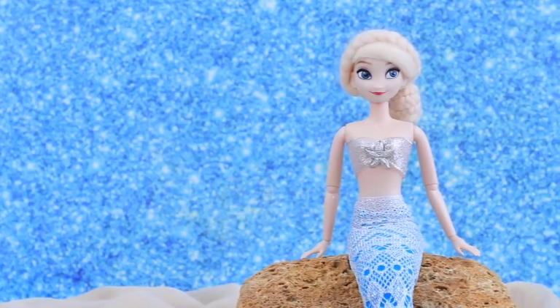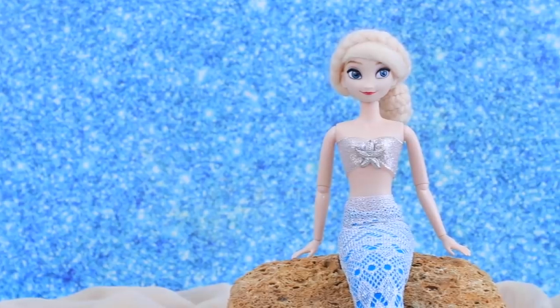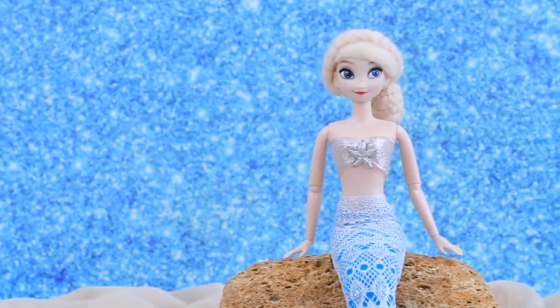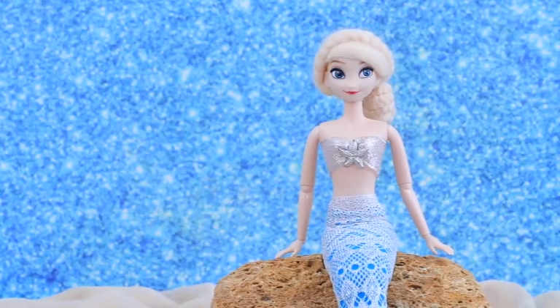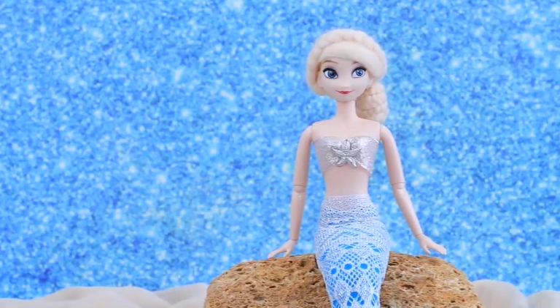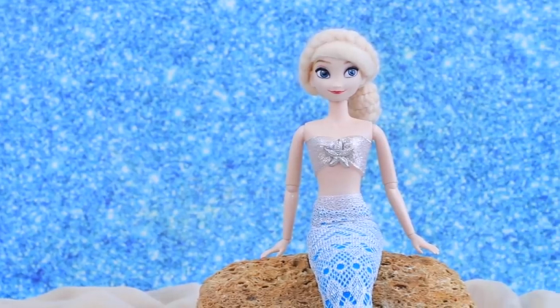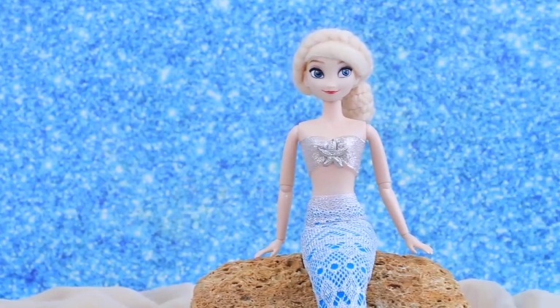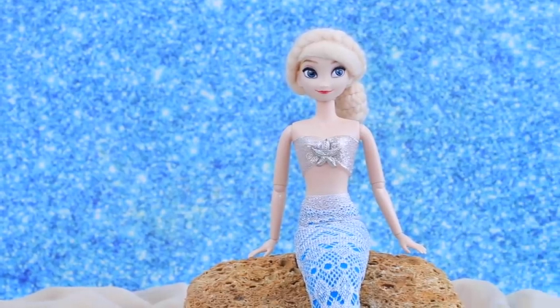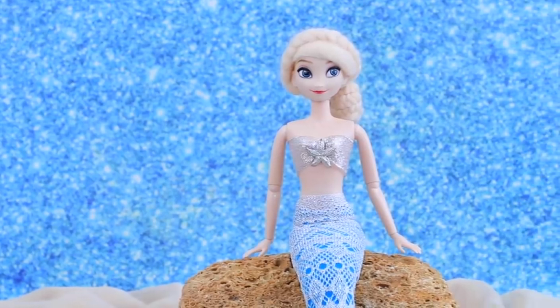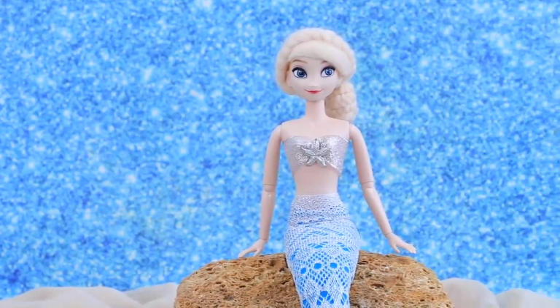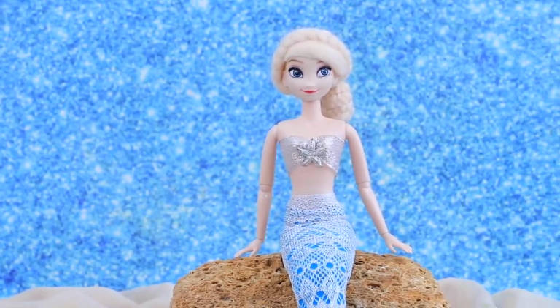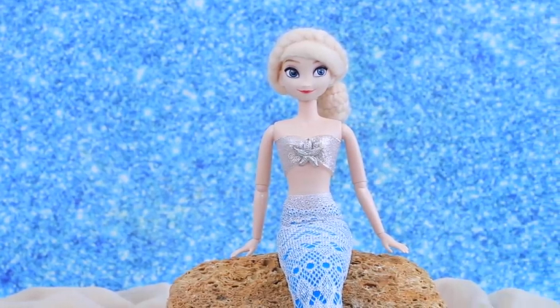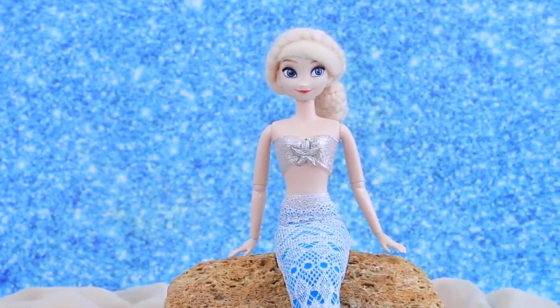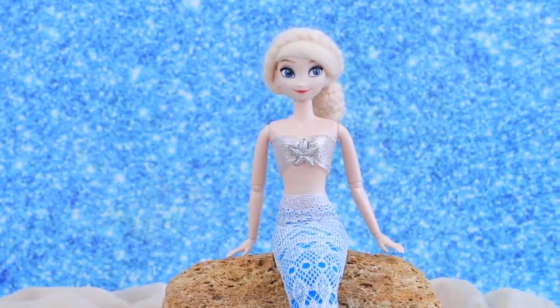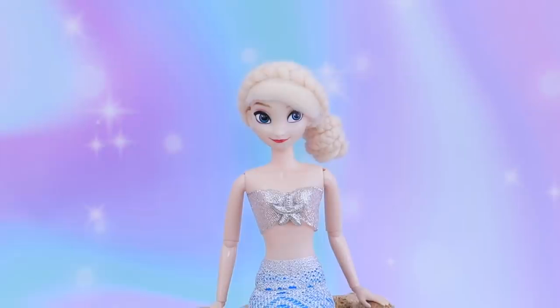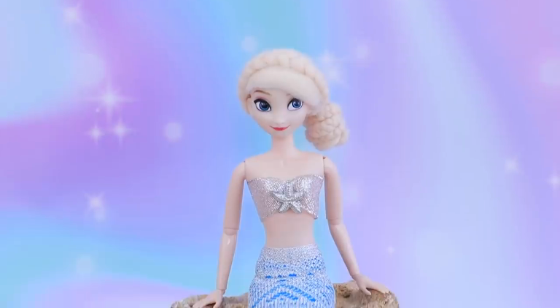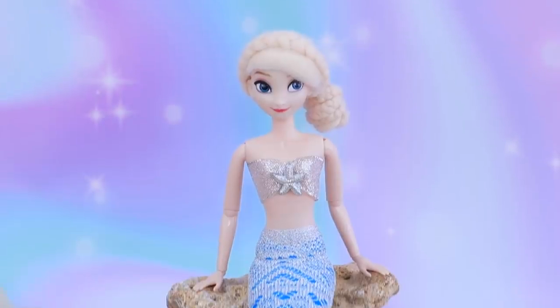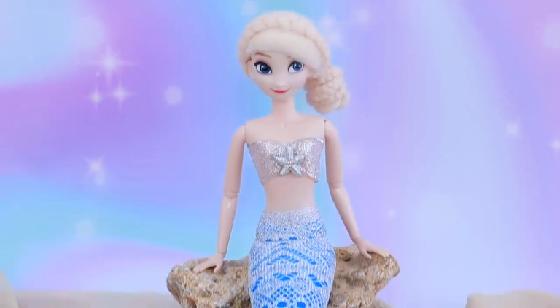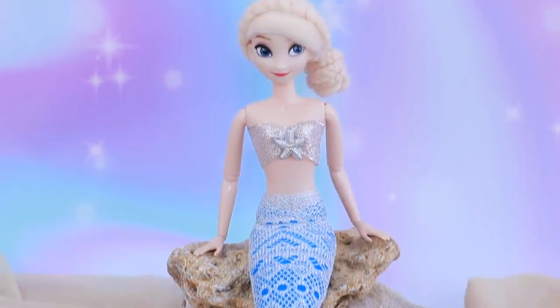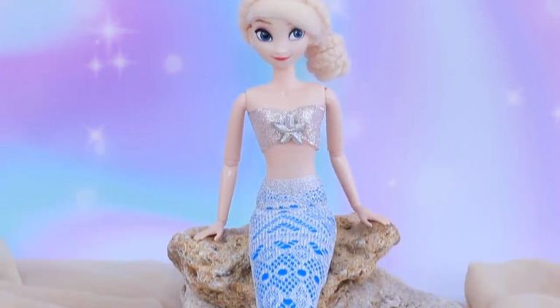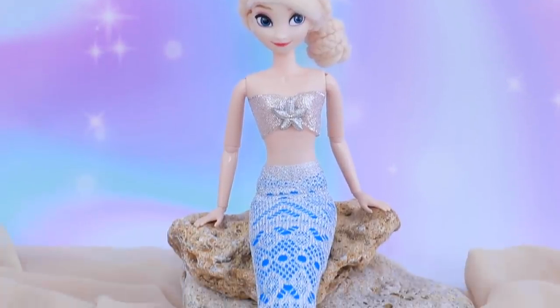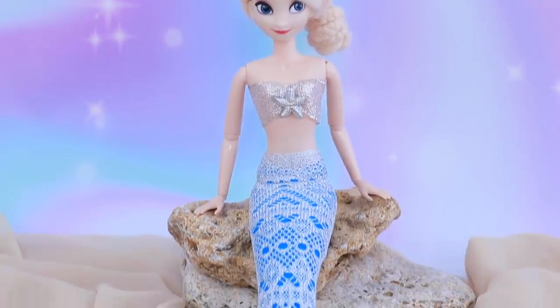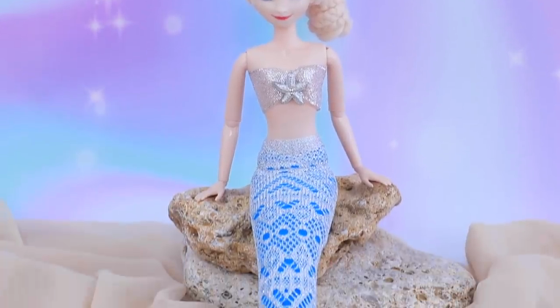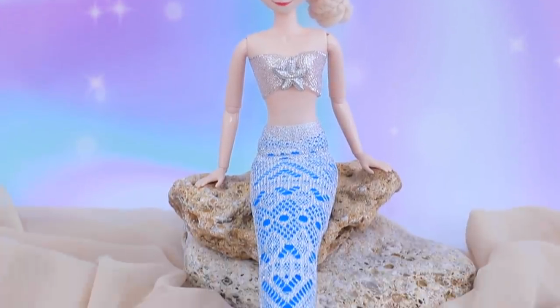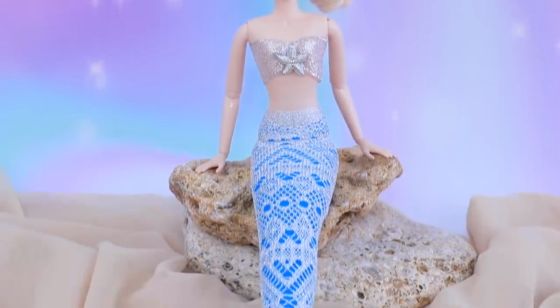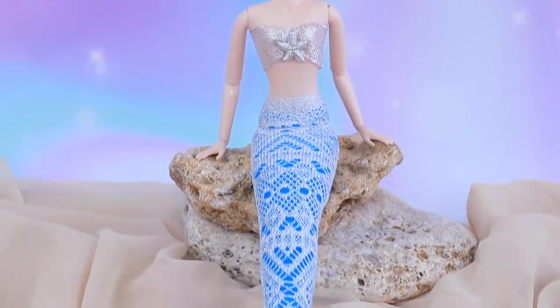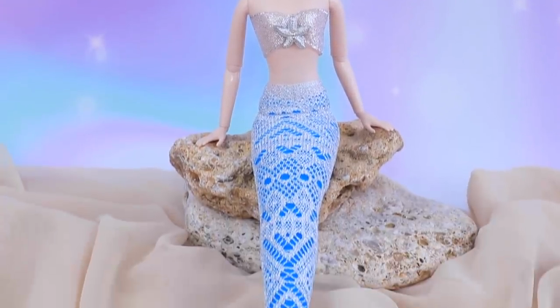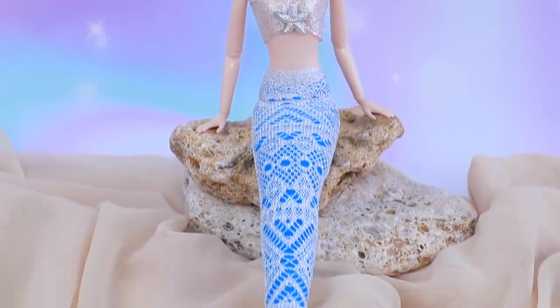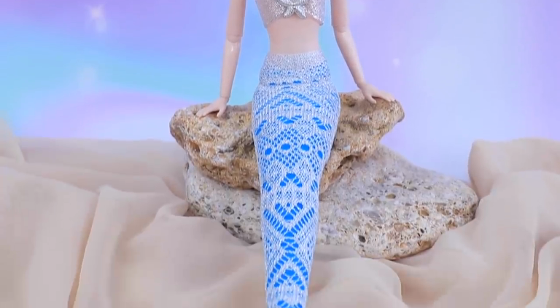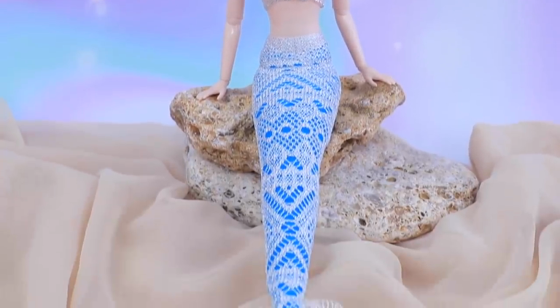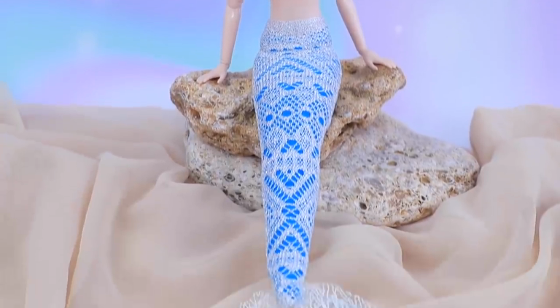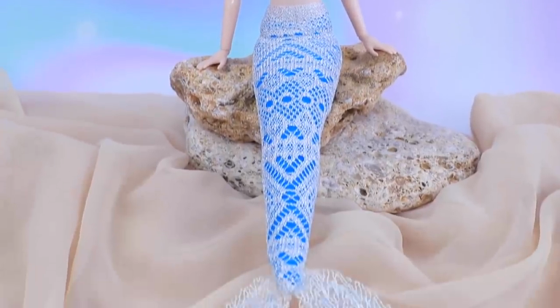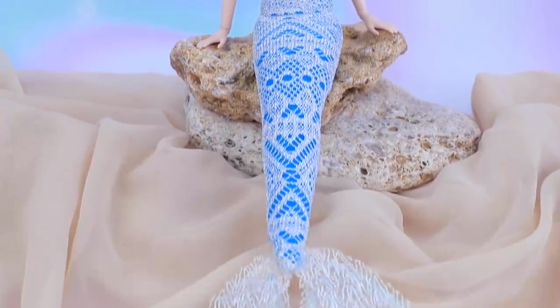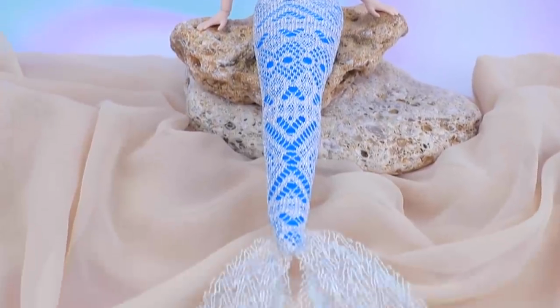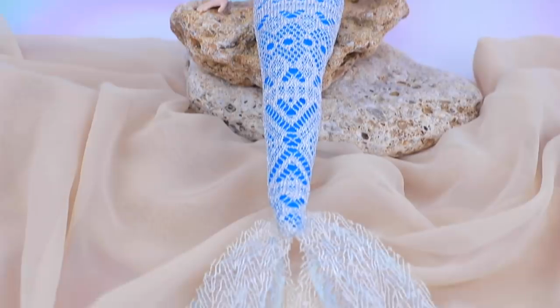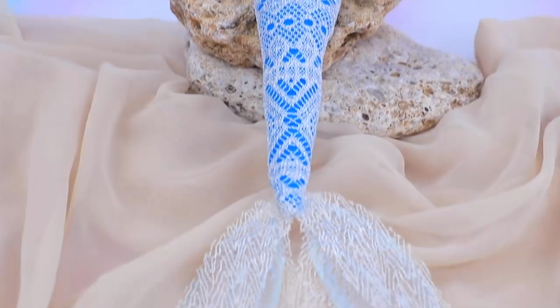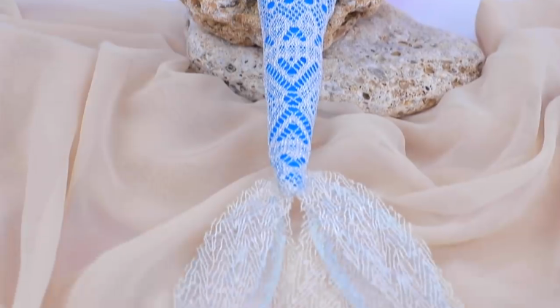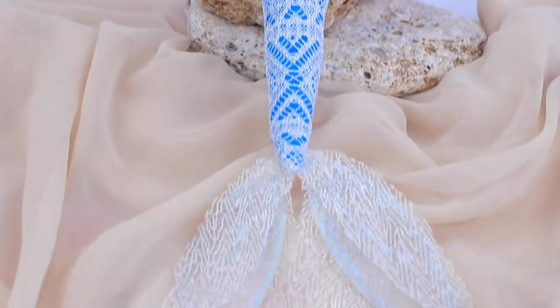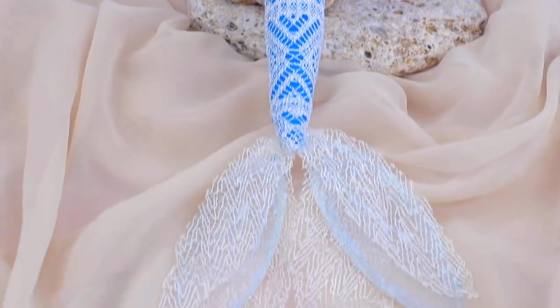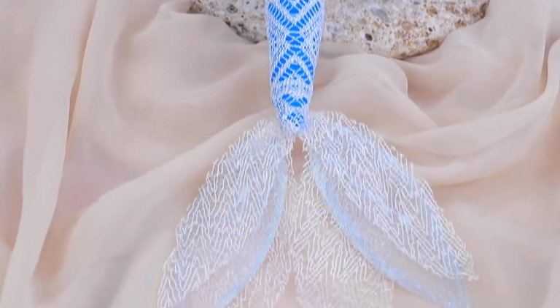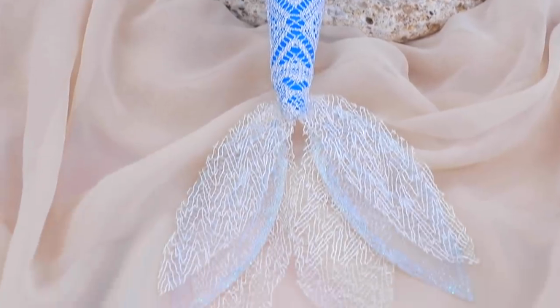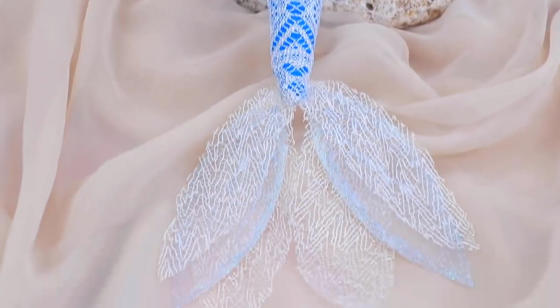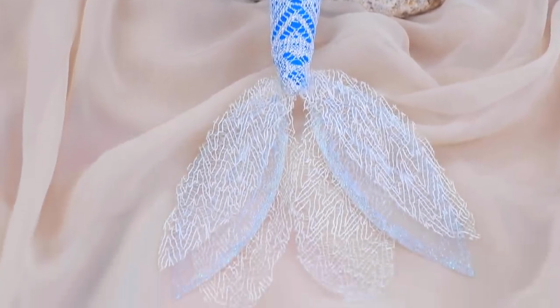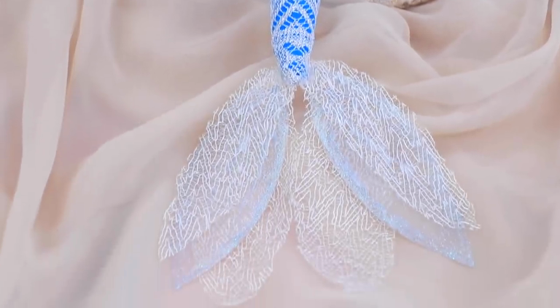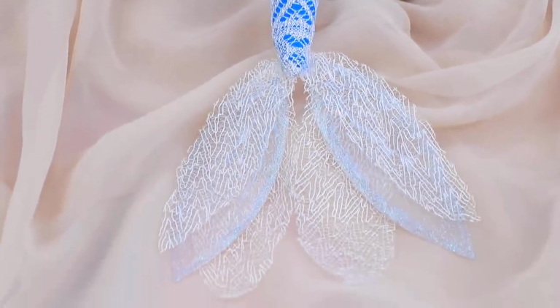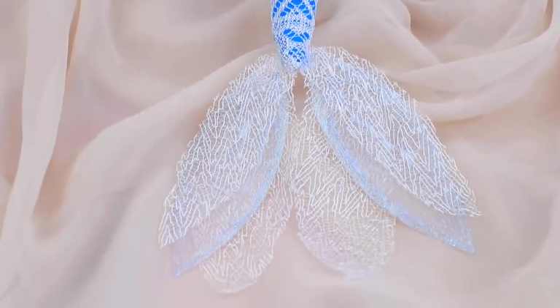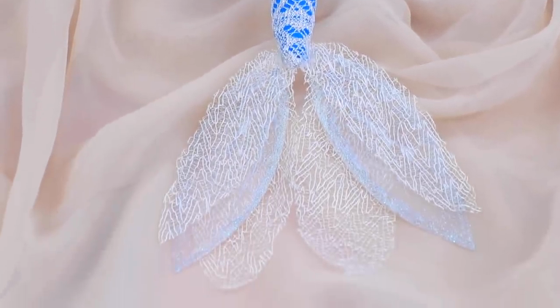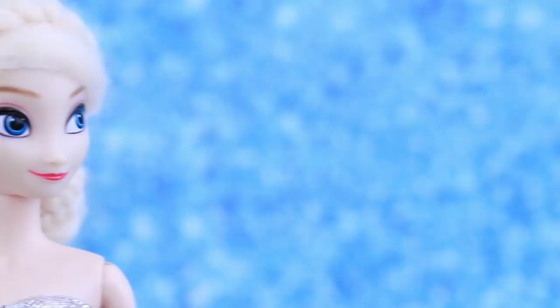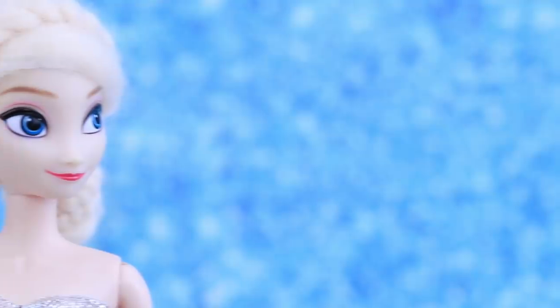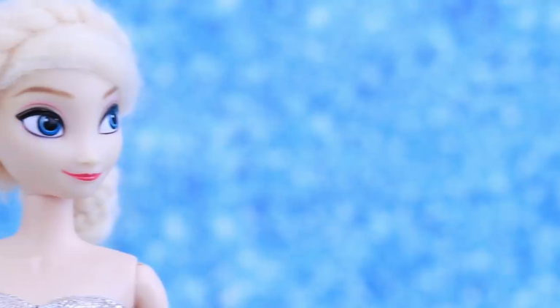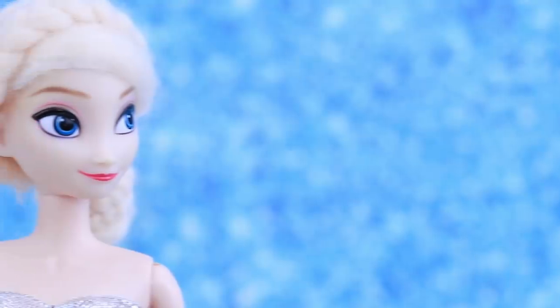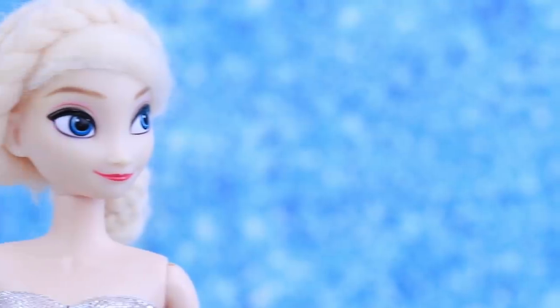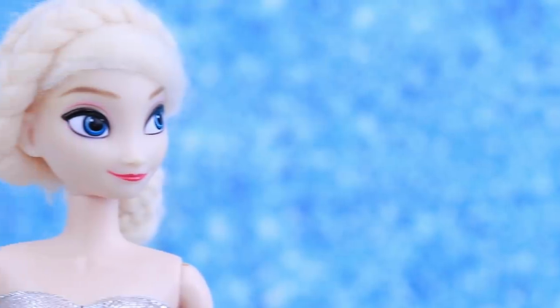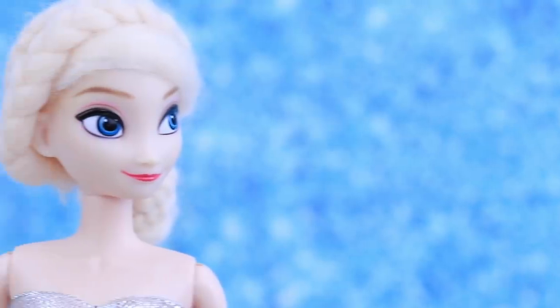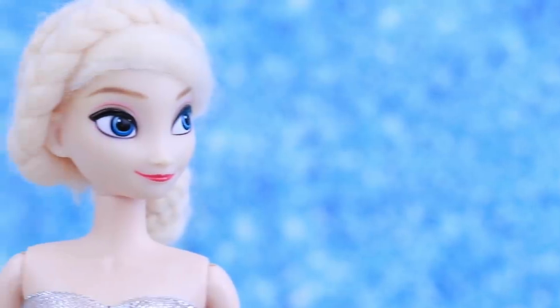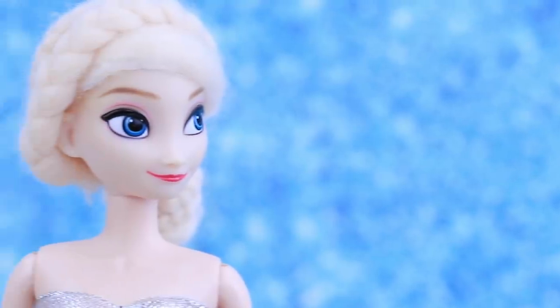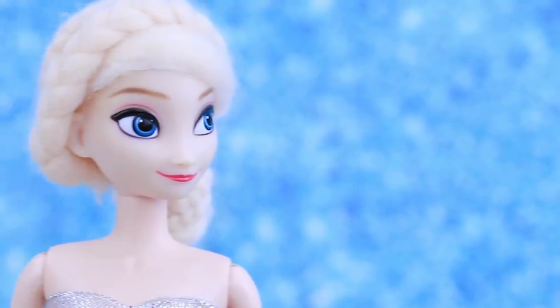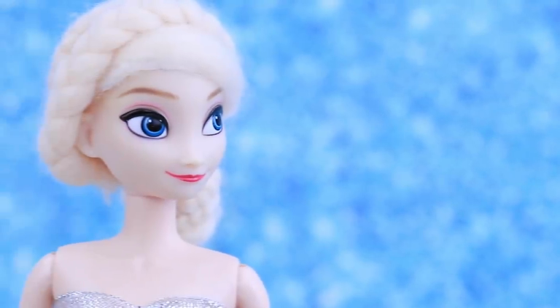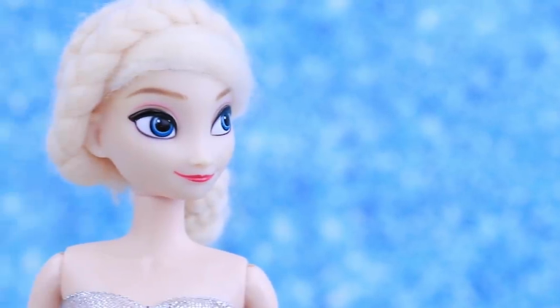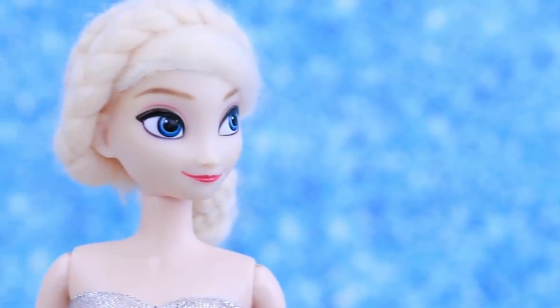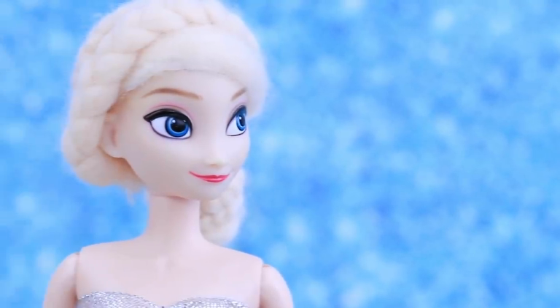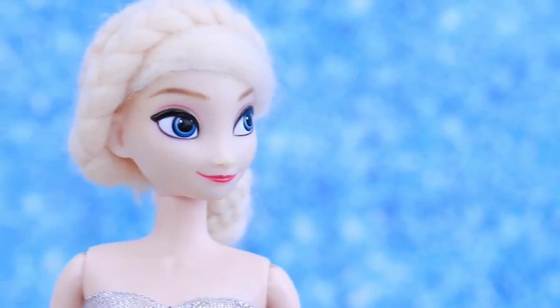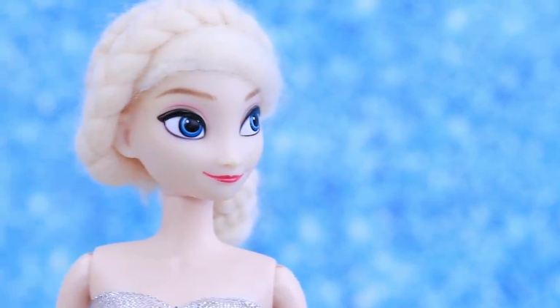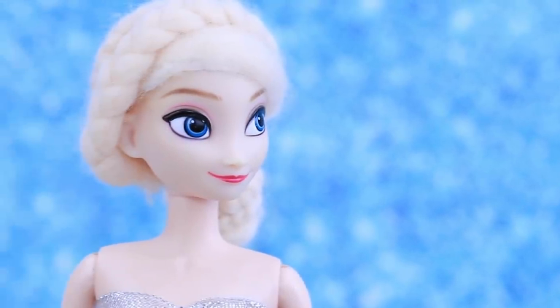Elsa is ready to become a real mermaid! She can swim anywhere she wants with her beautiful new tail!